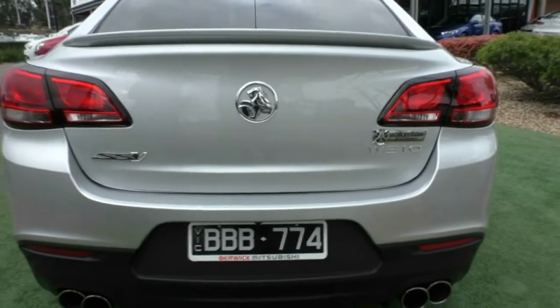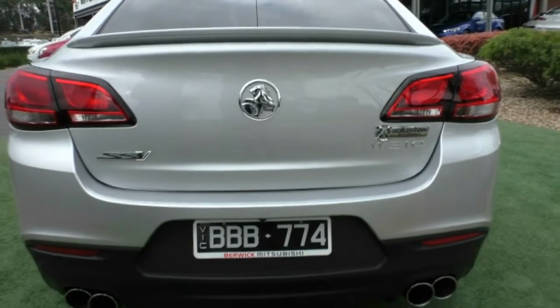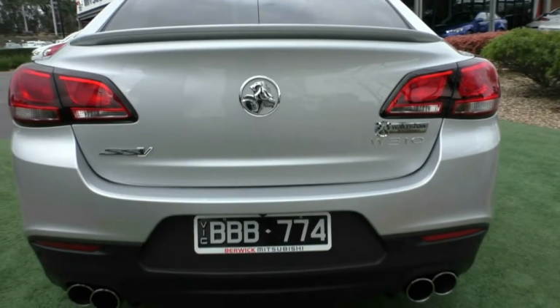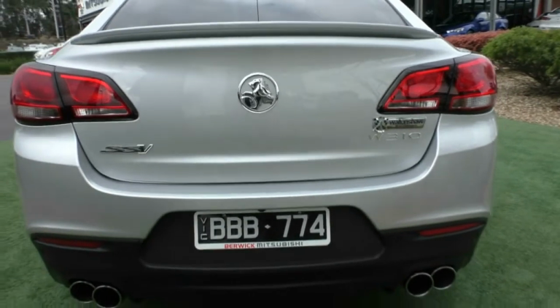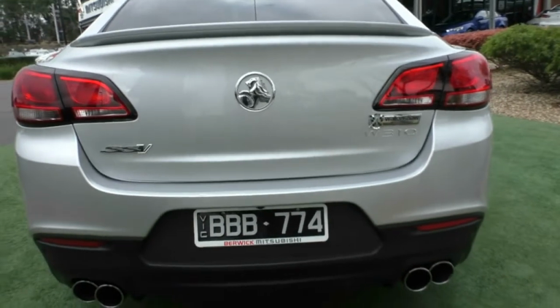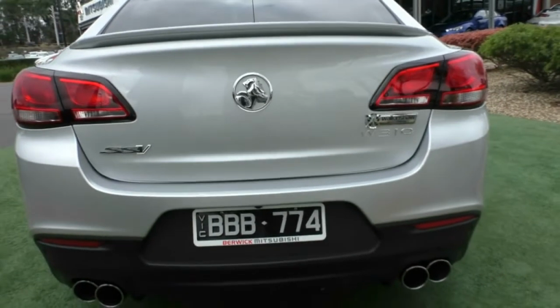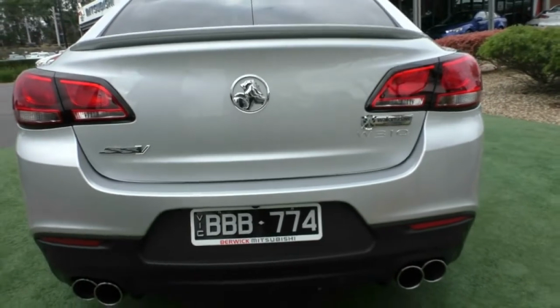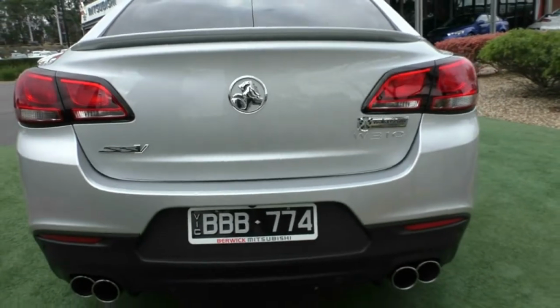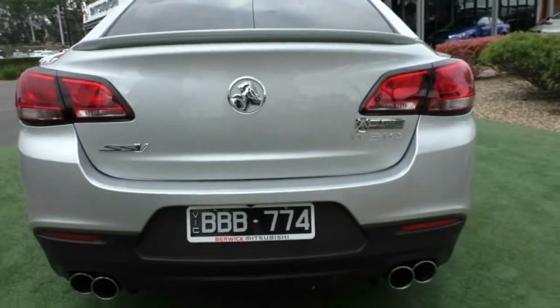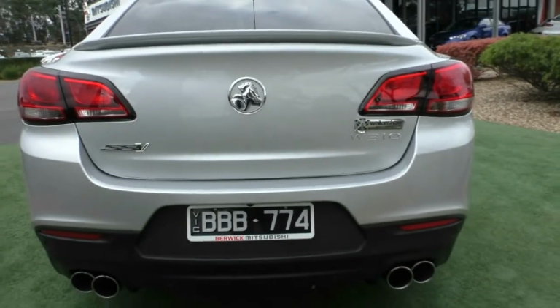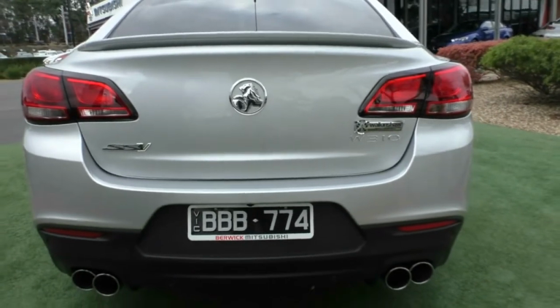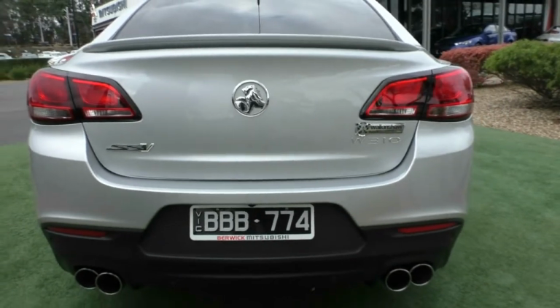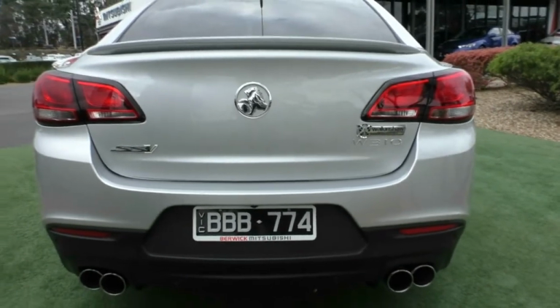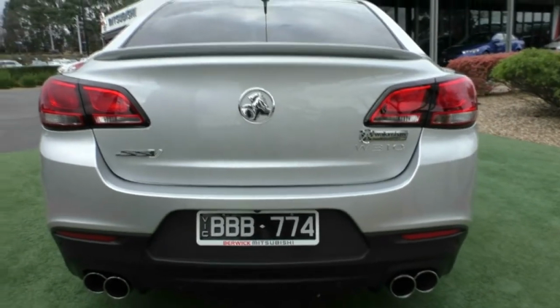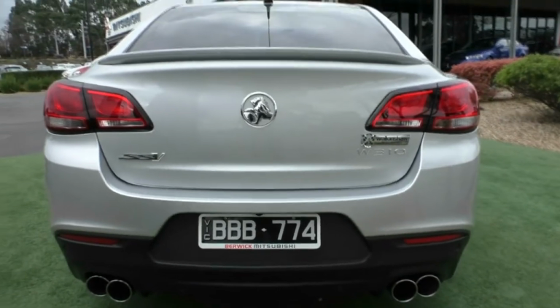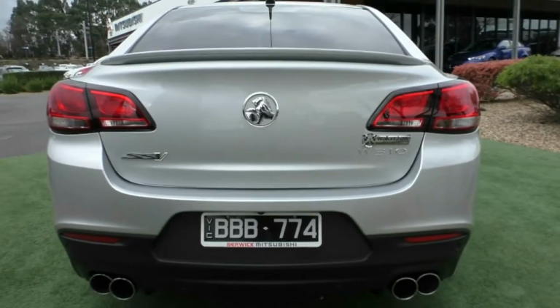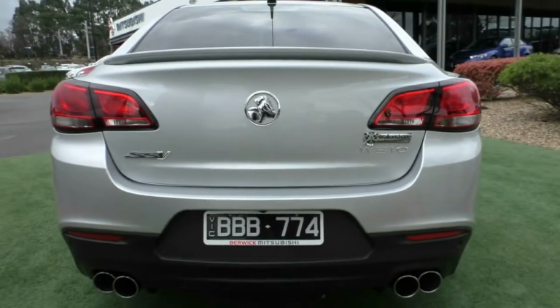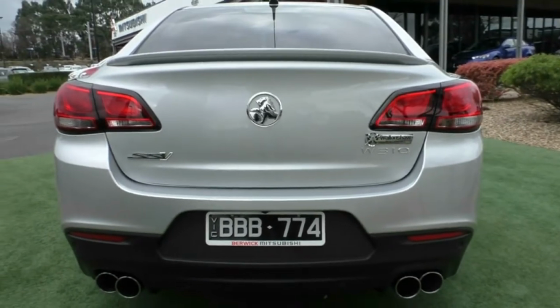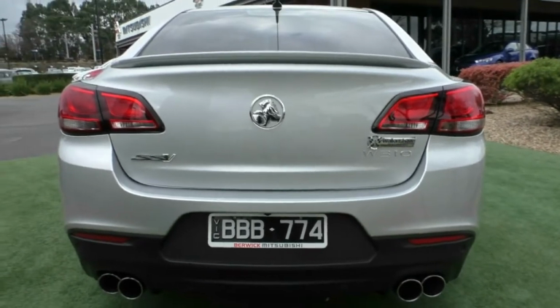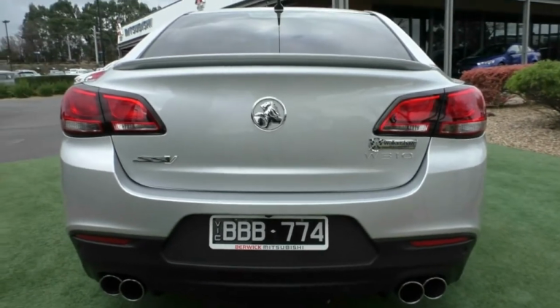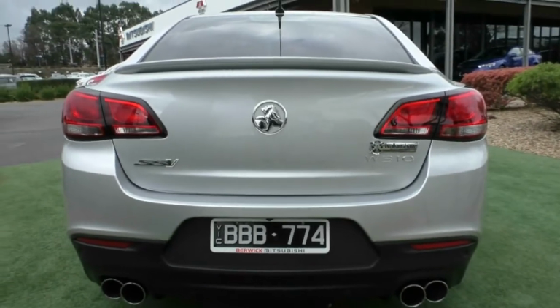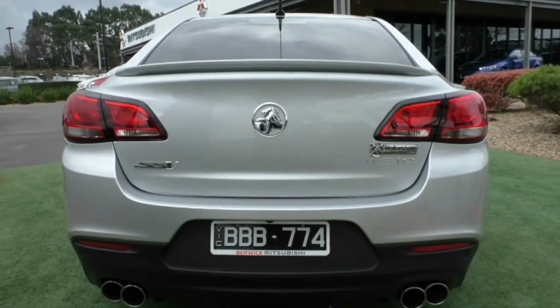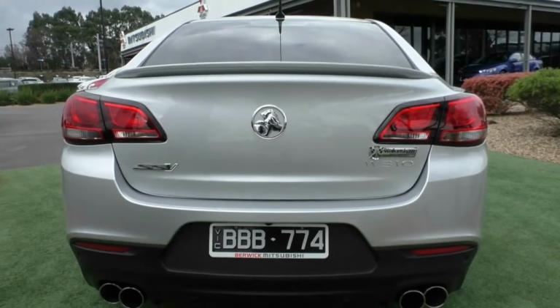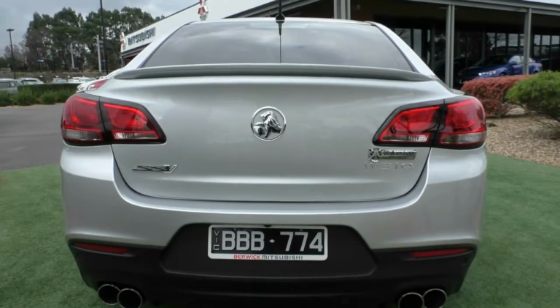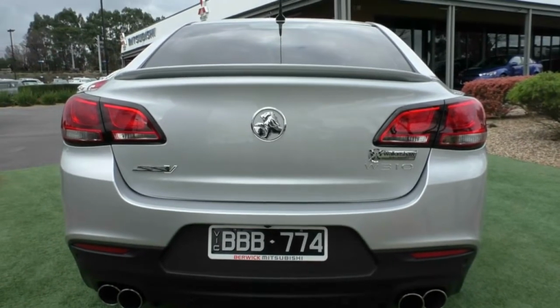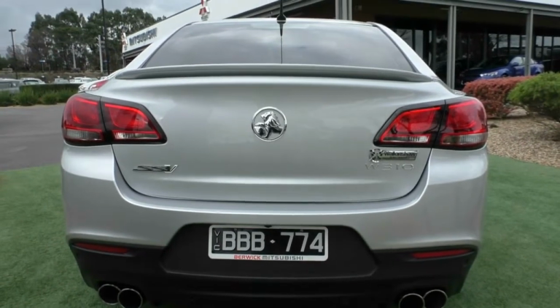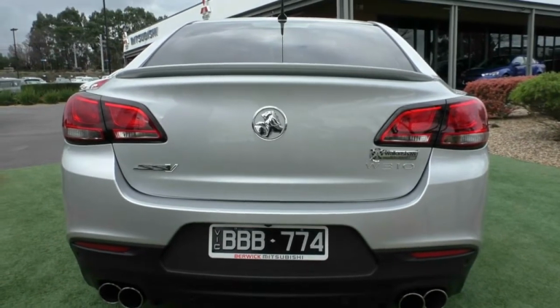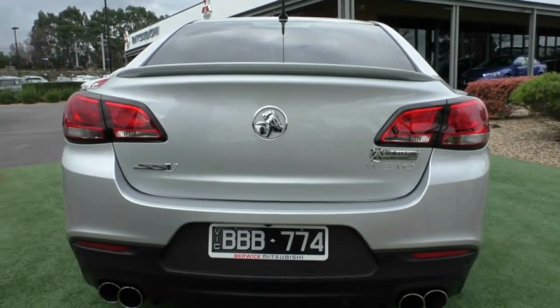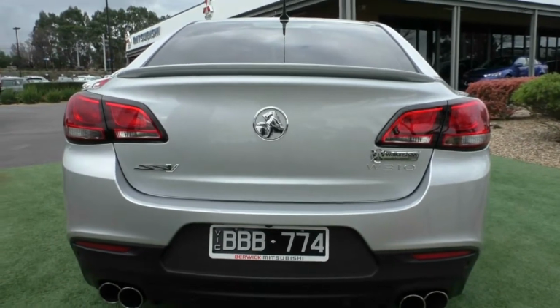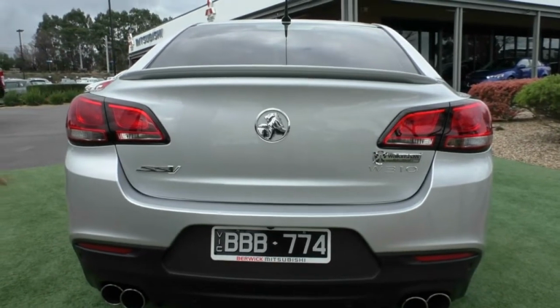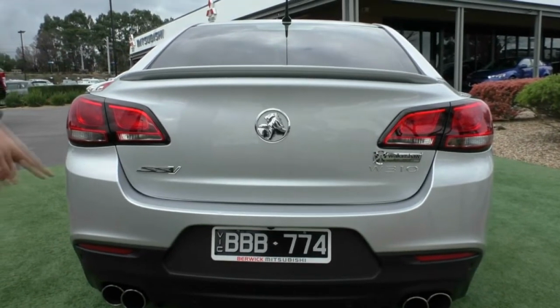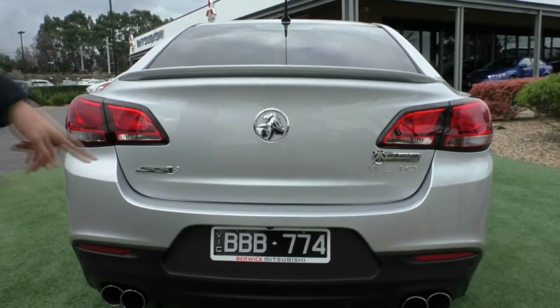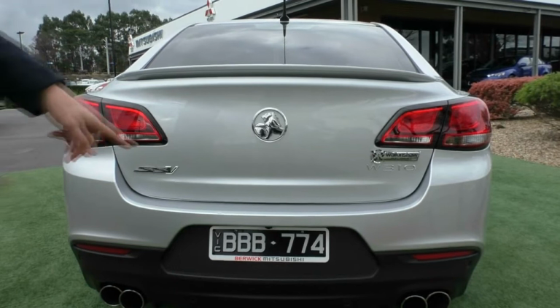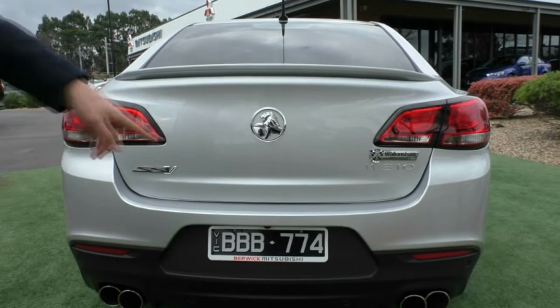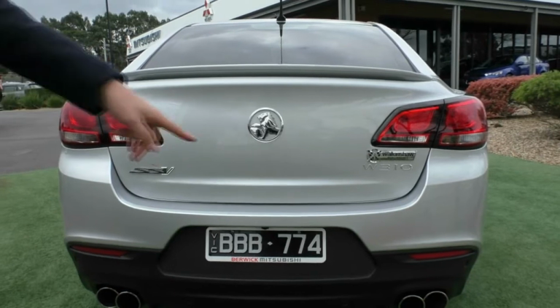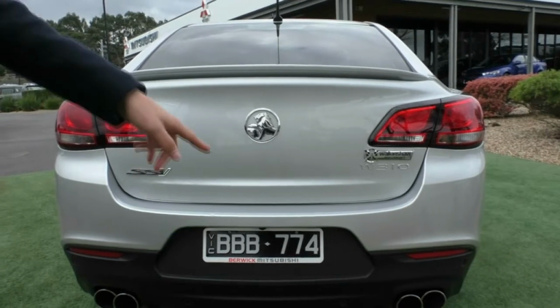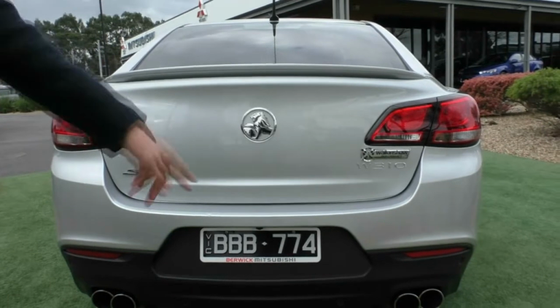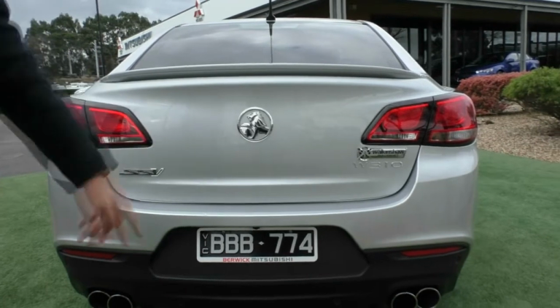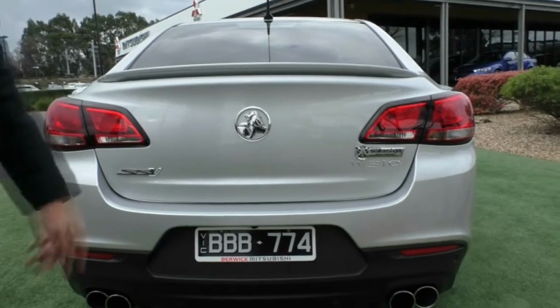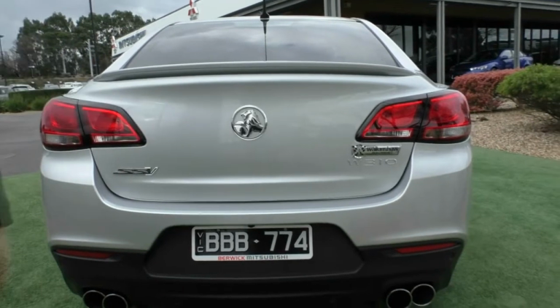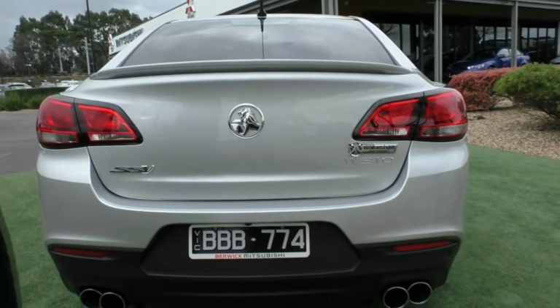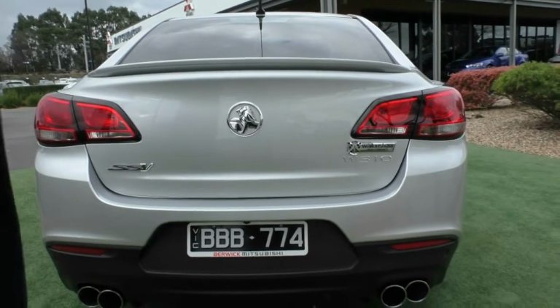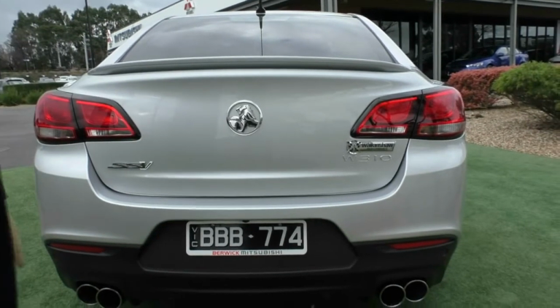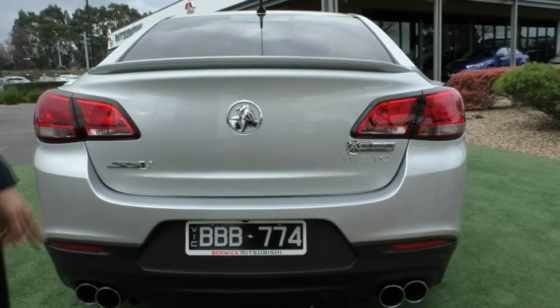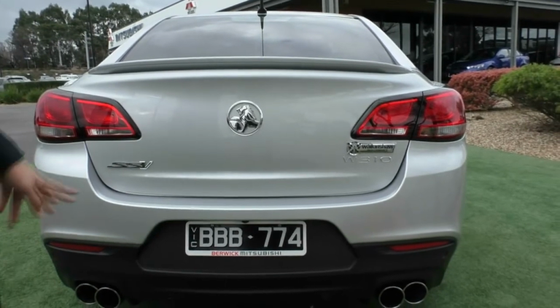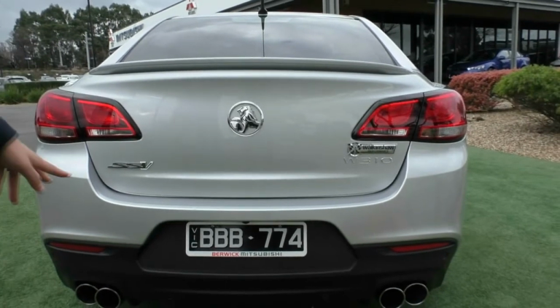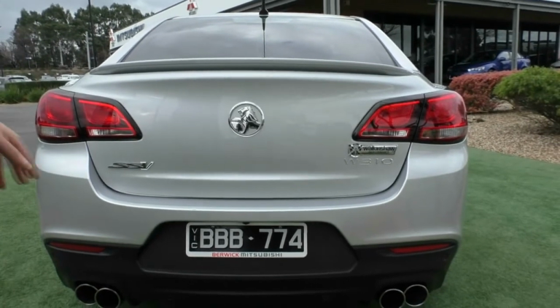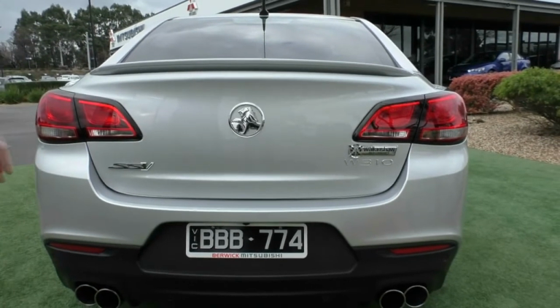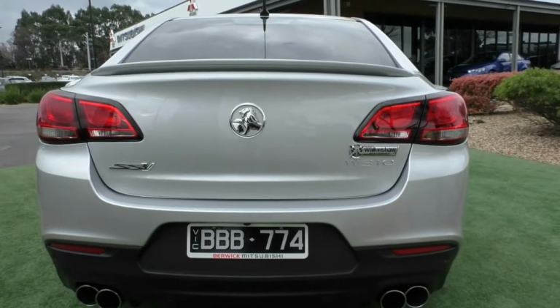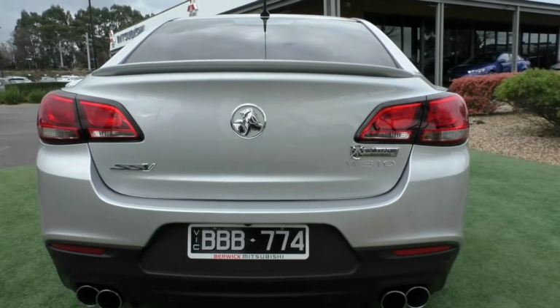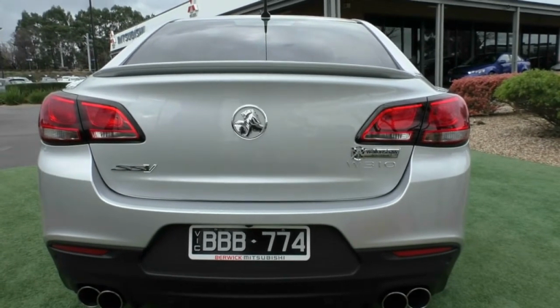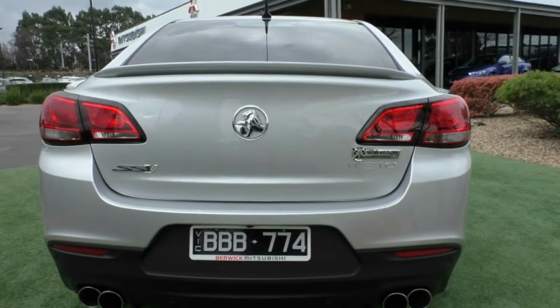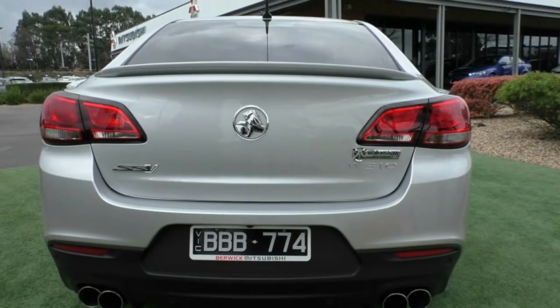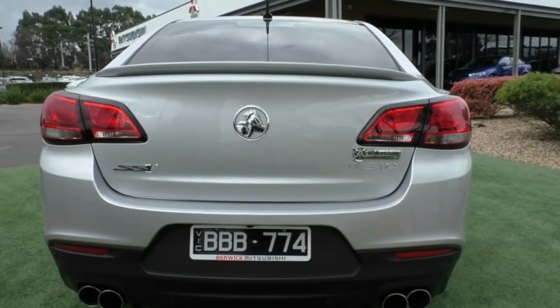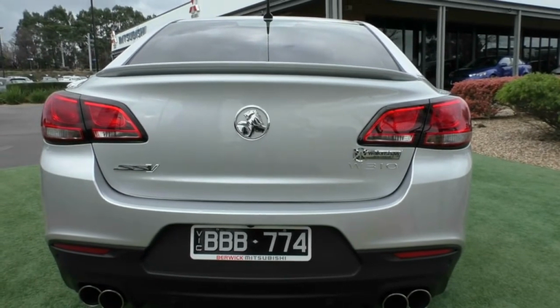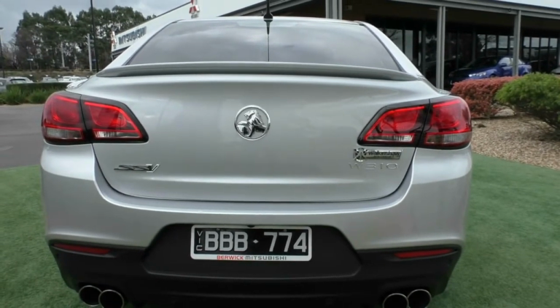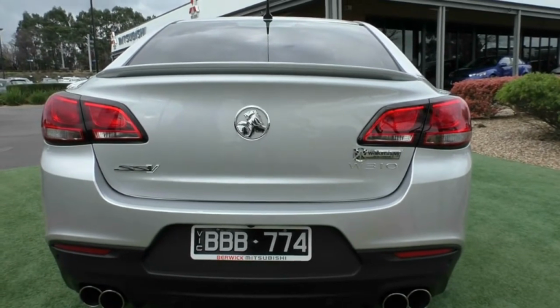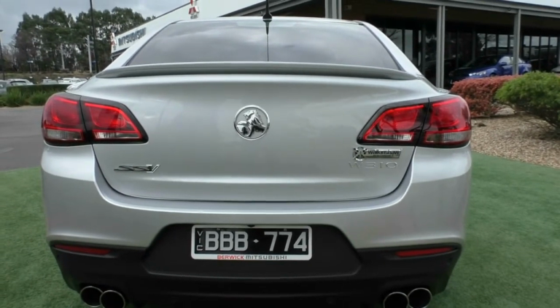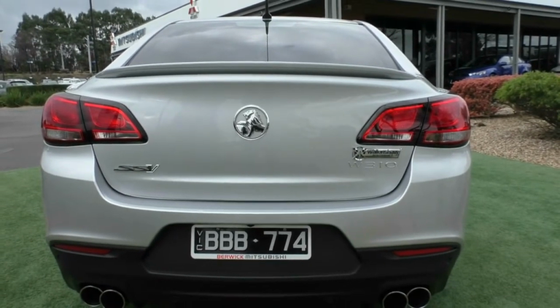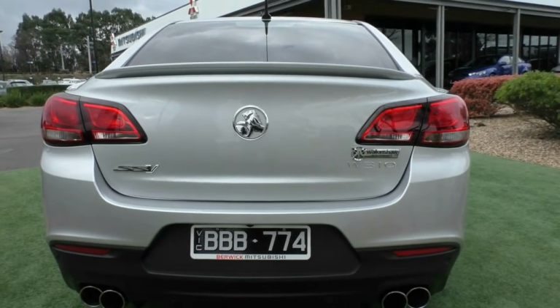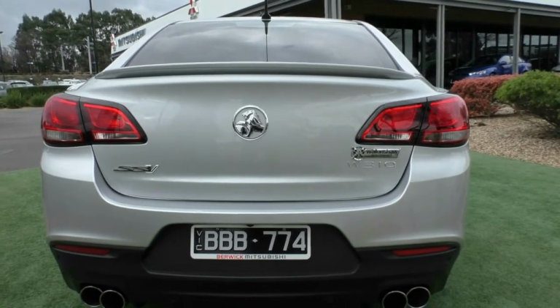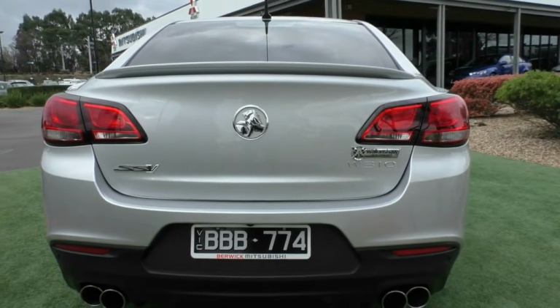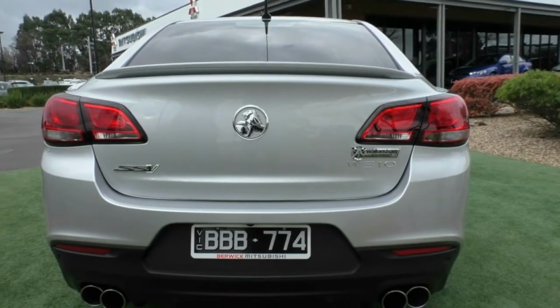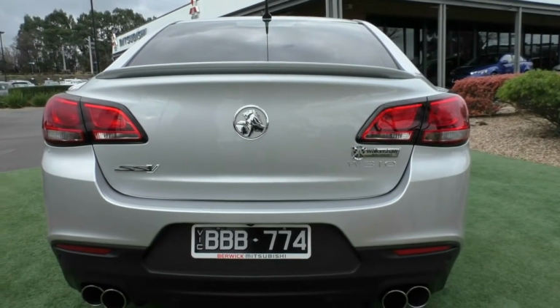You've got your SSV badging there as well. Dual exhaust — which is the Walkershaw exhaust — and you have colour-coded reverse parking sensors.